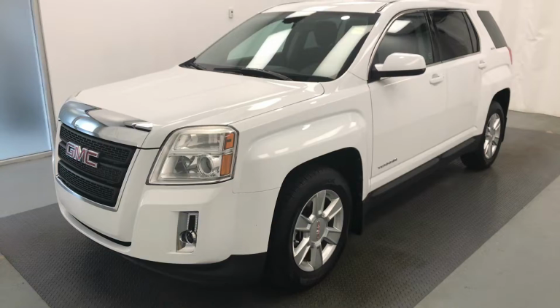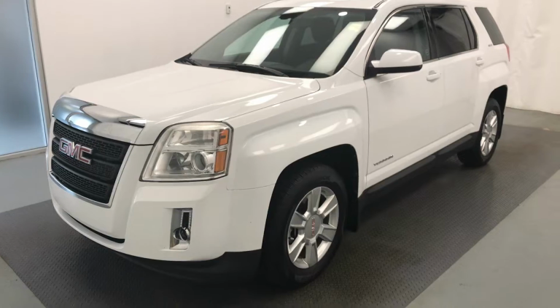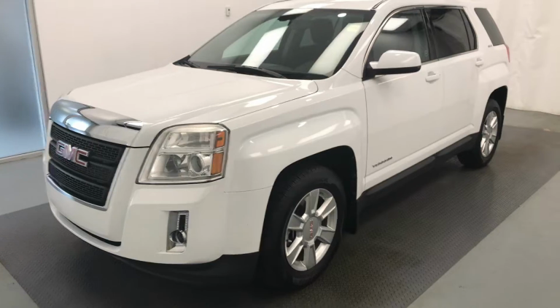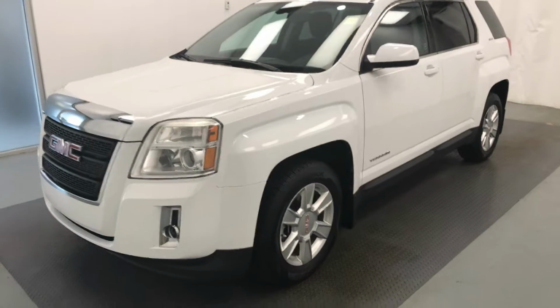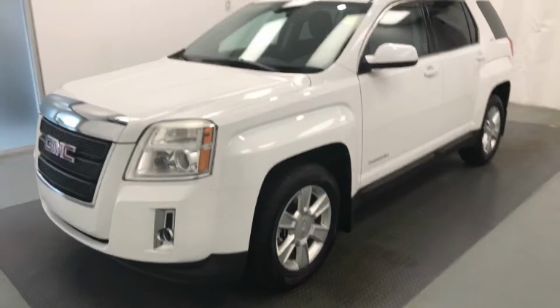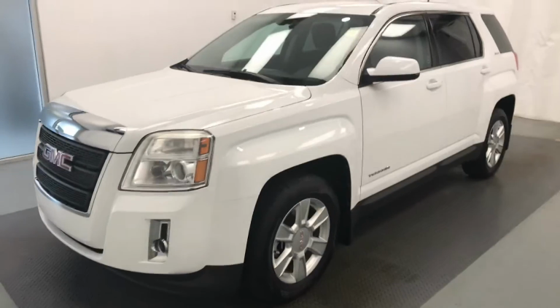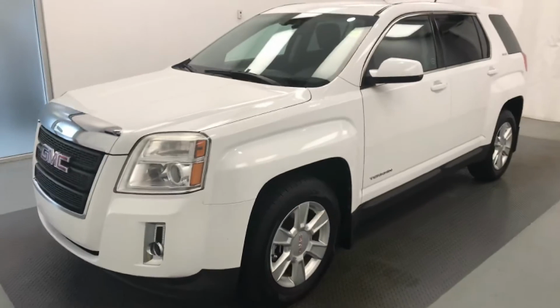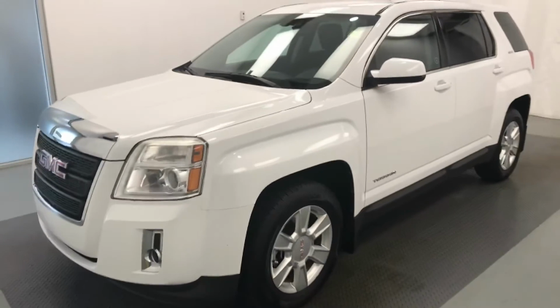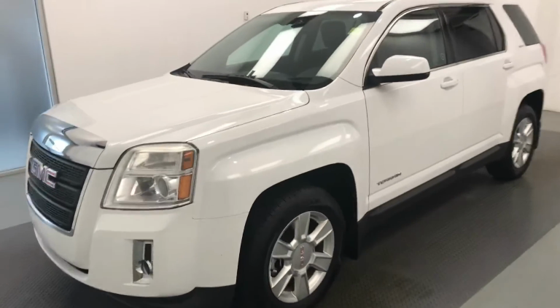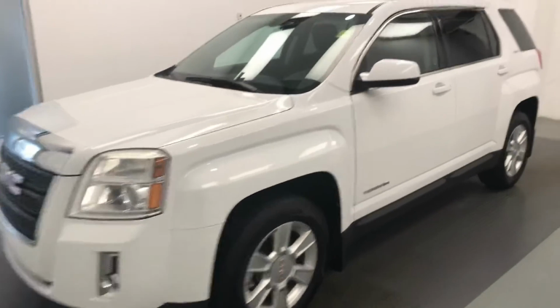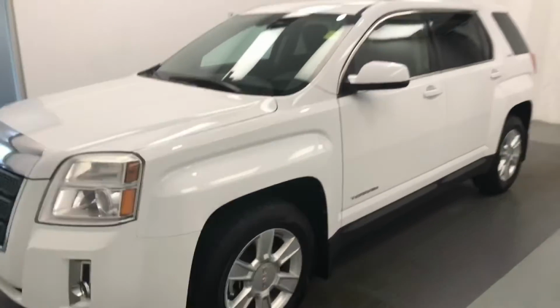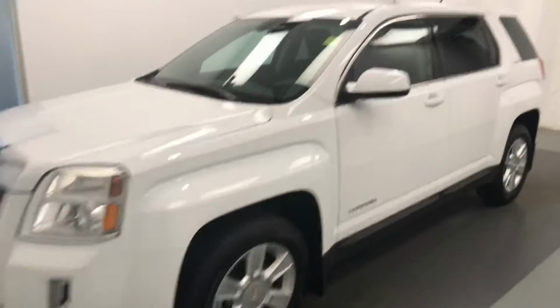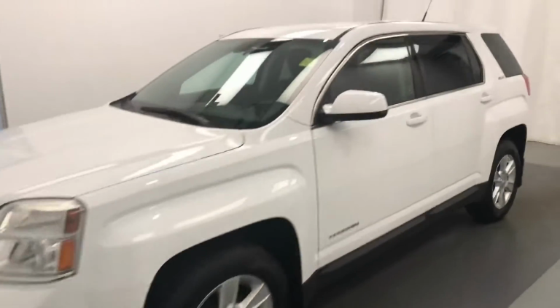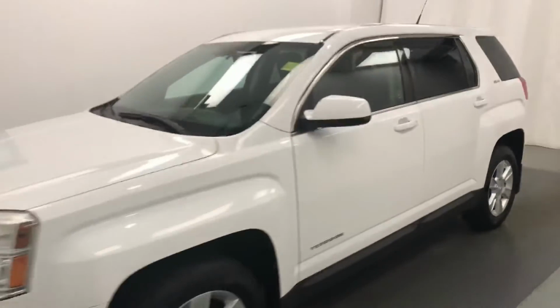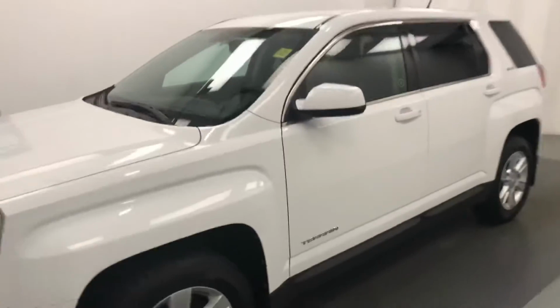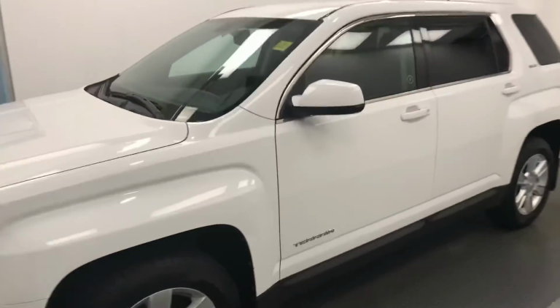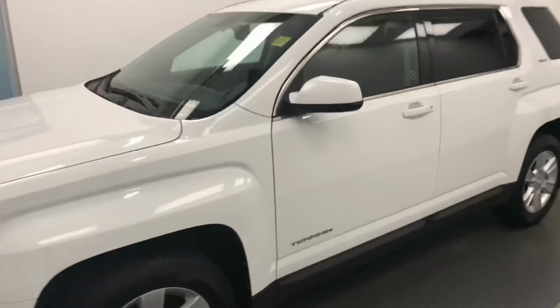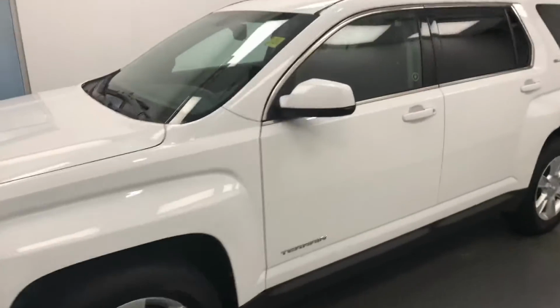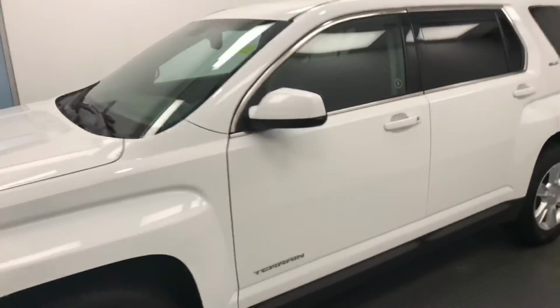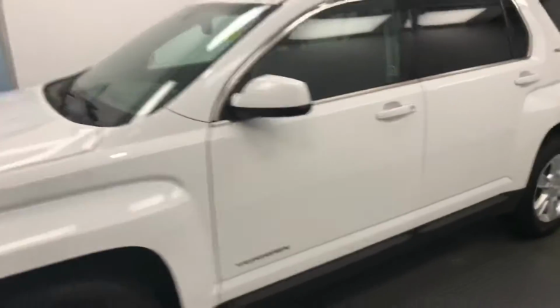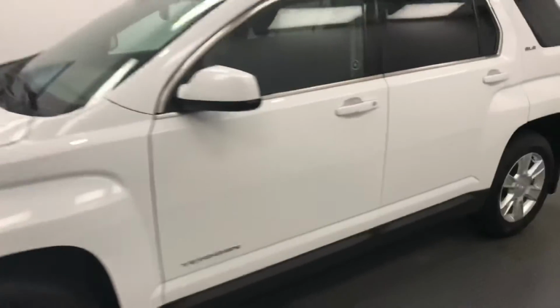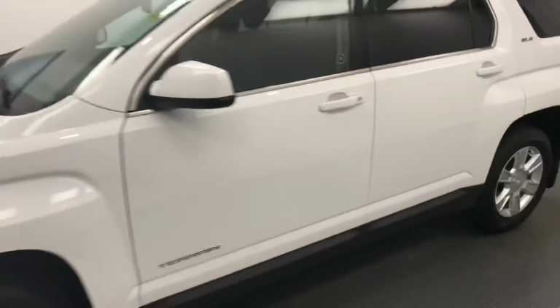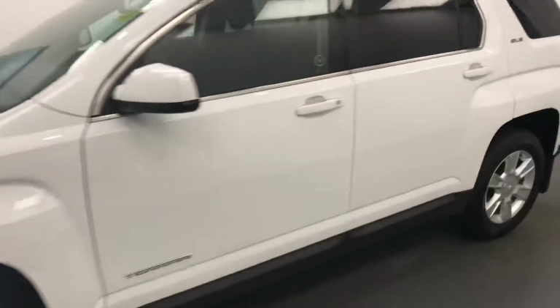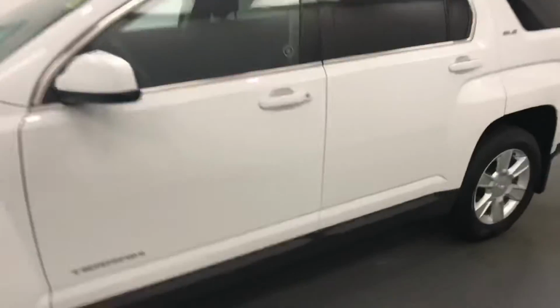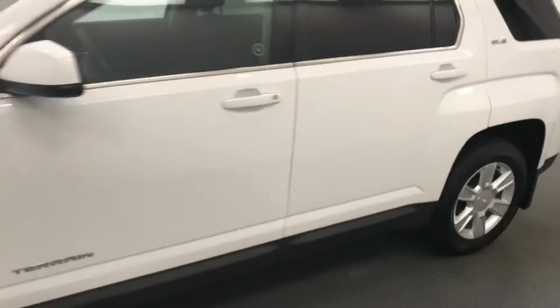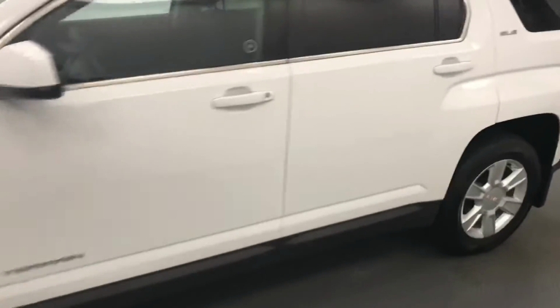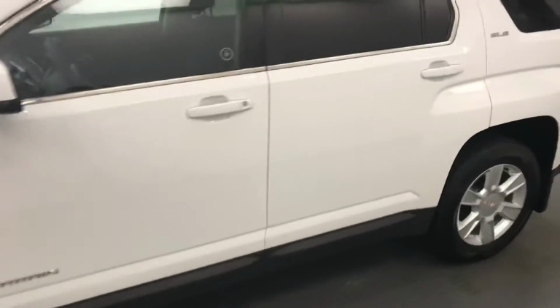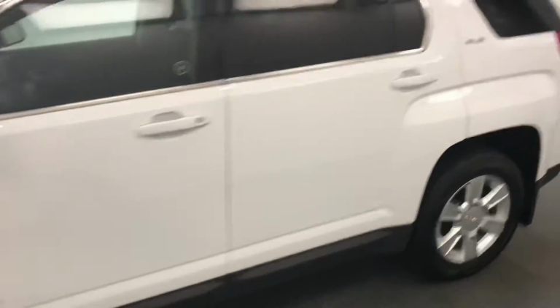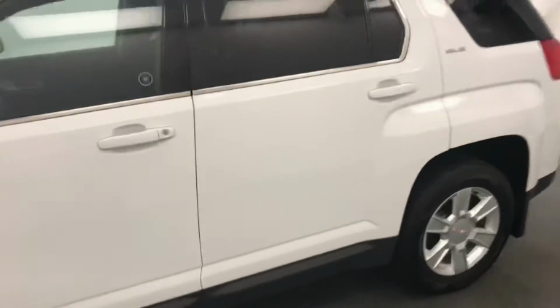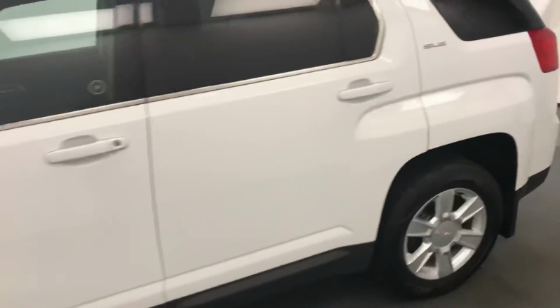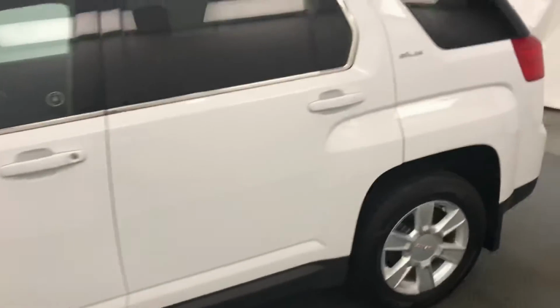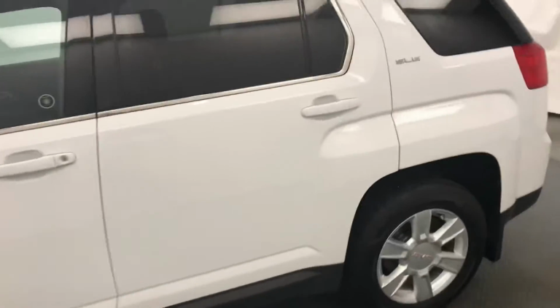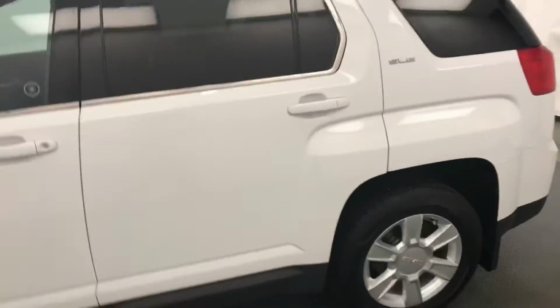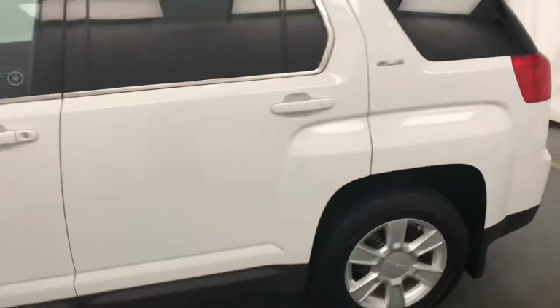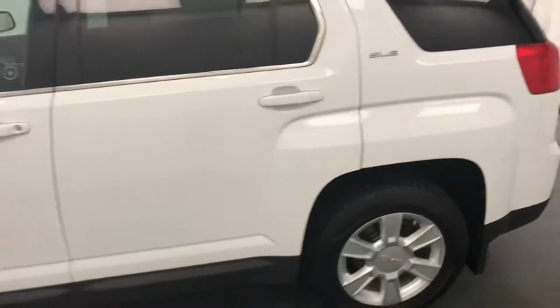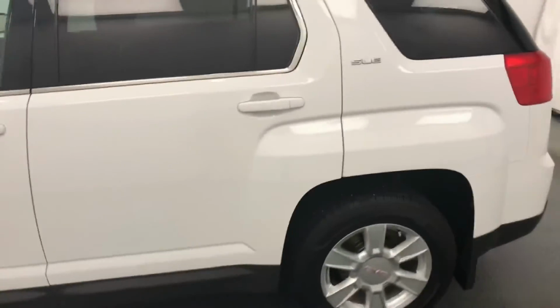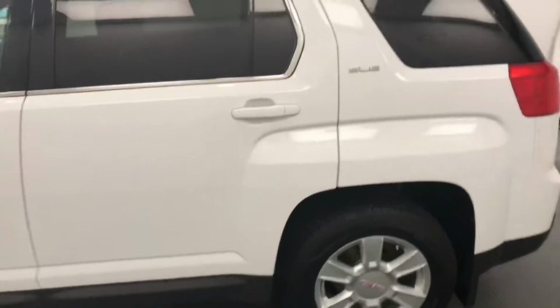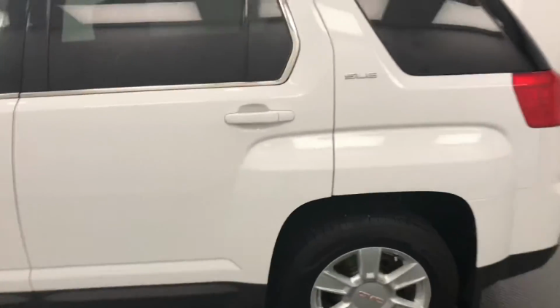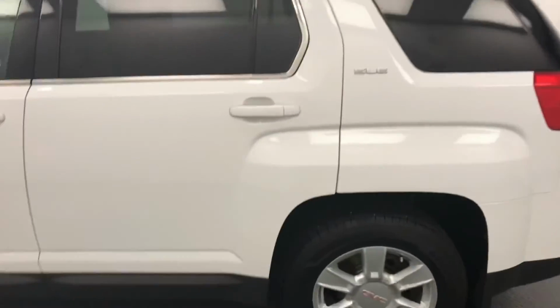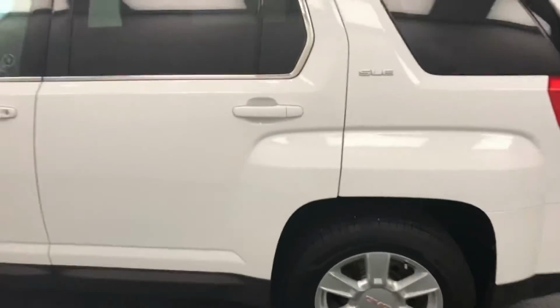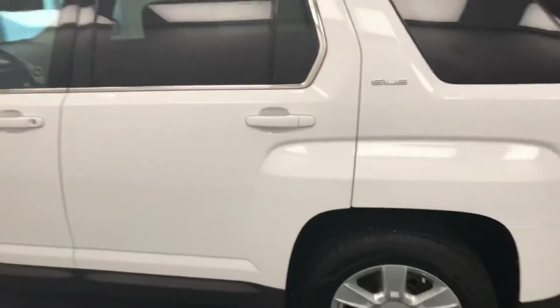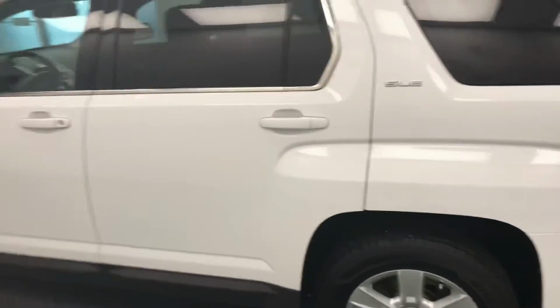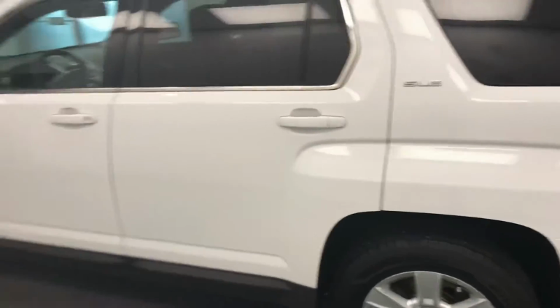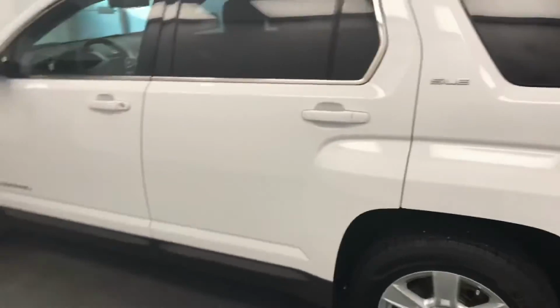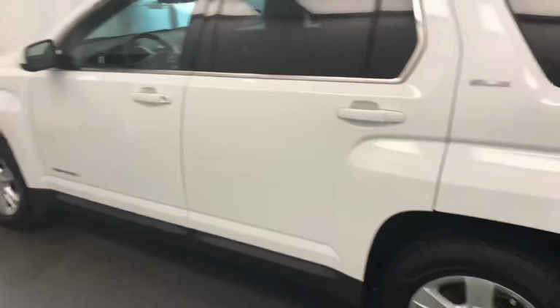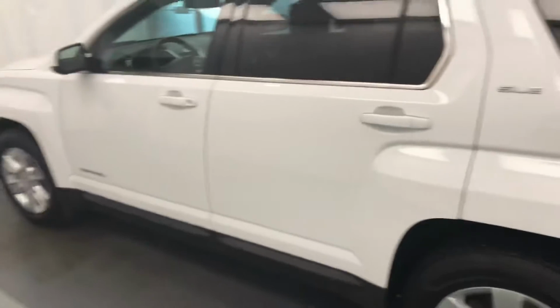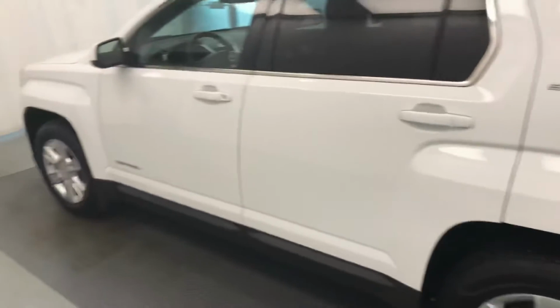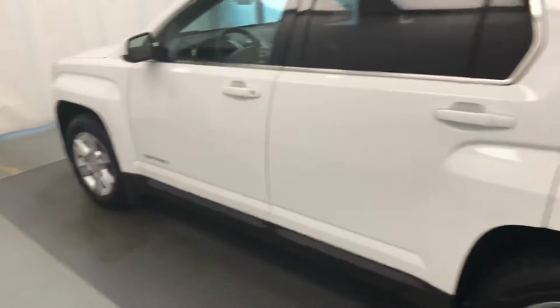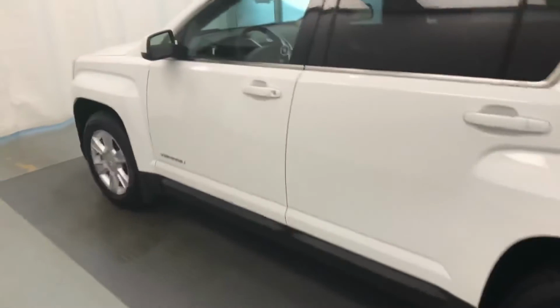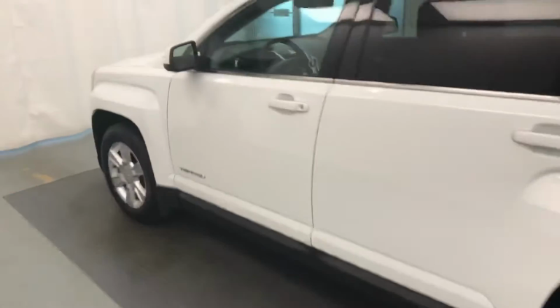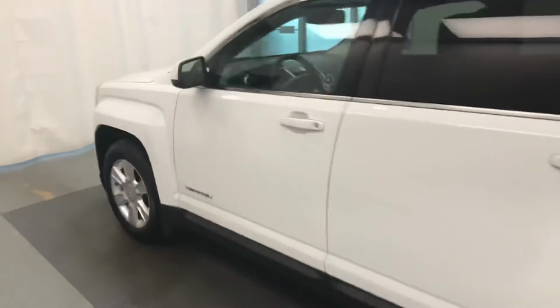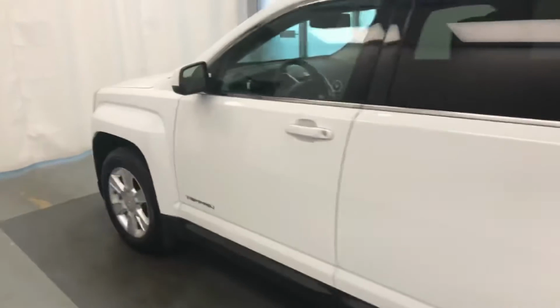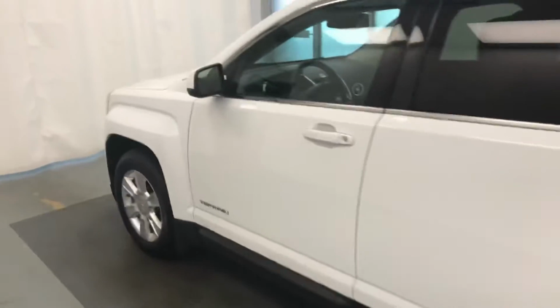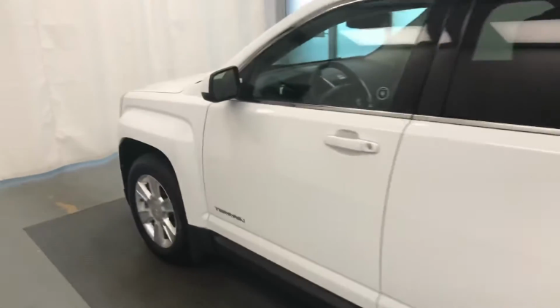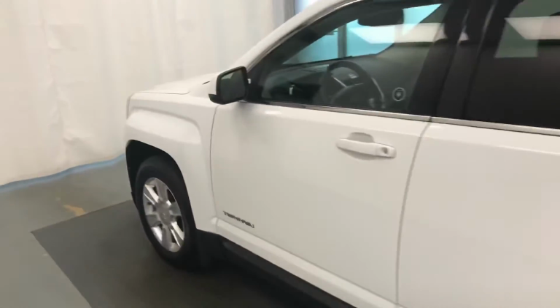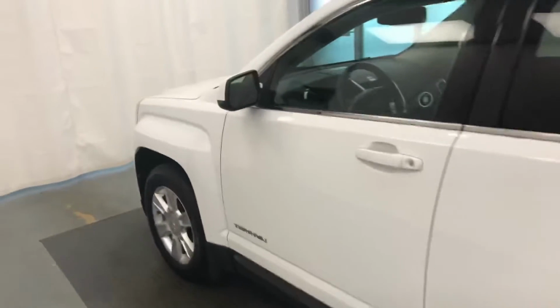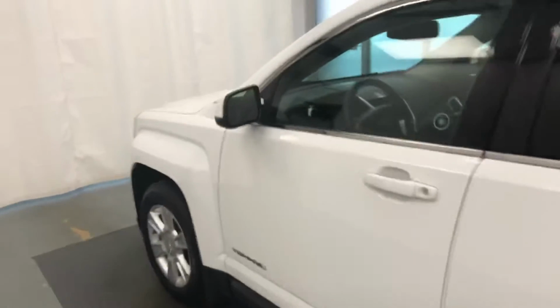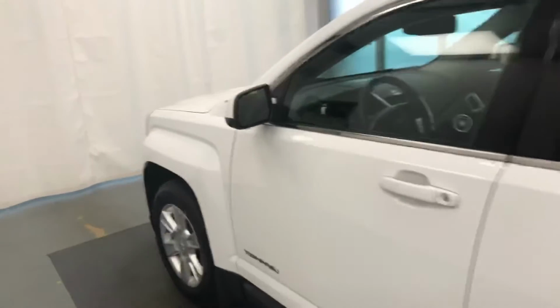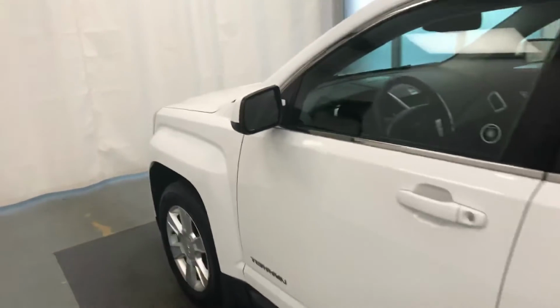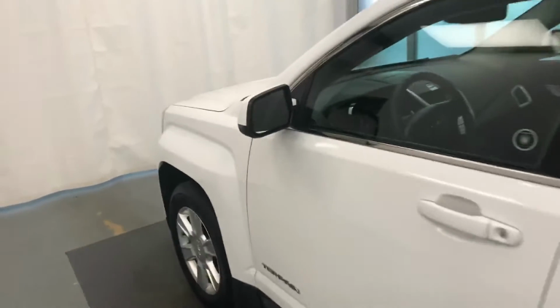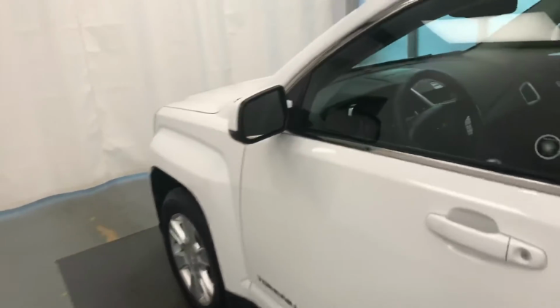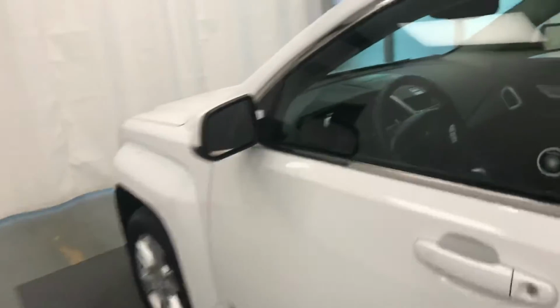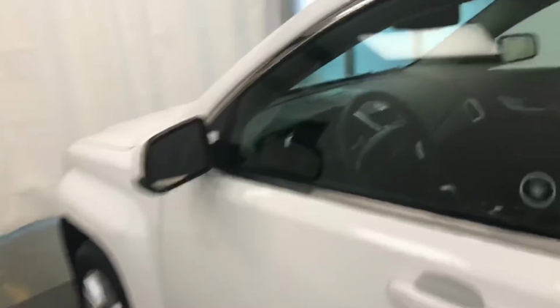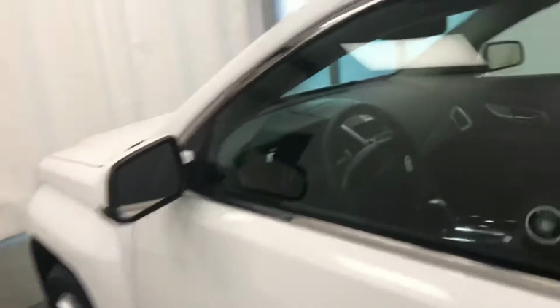Today we're viewing stock number 196549 on a 2011 GMC Terrain SLE, and our exterior color is white.